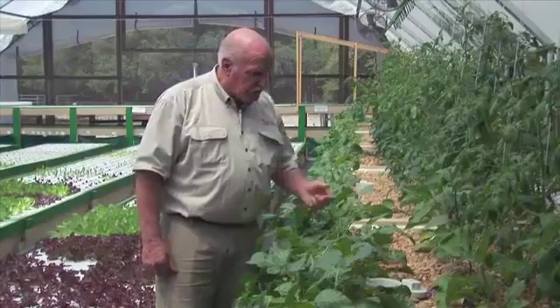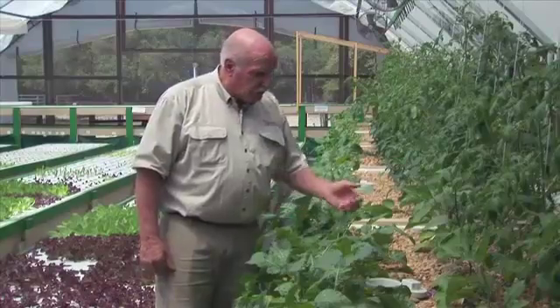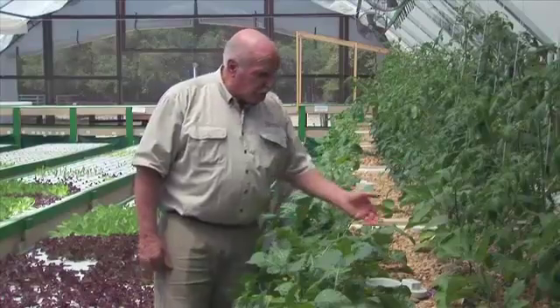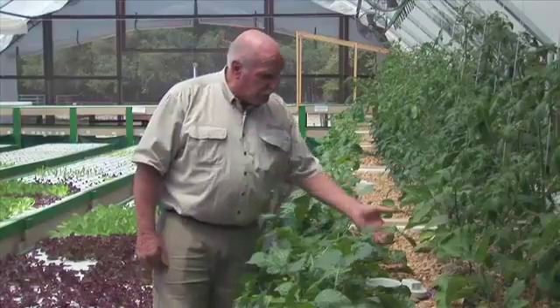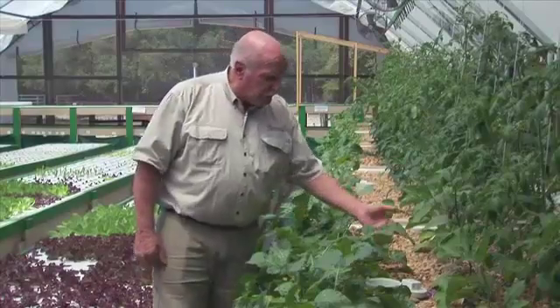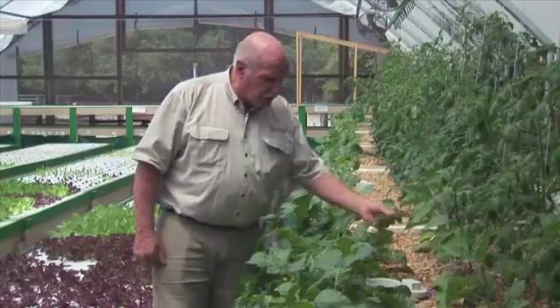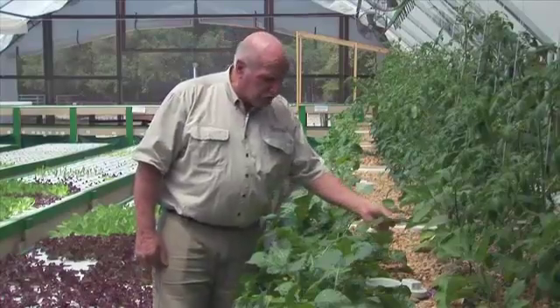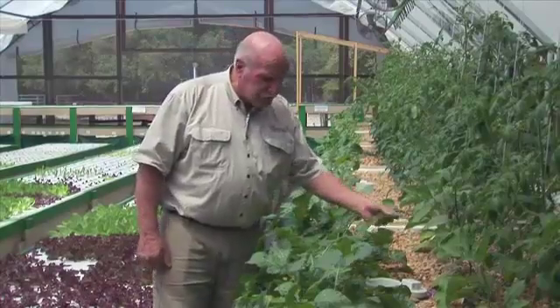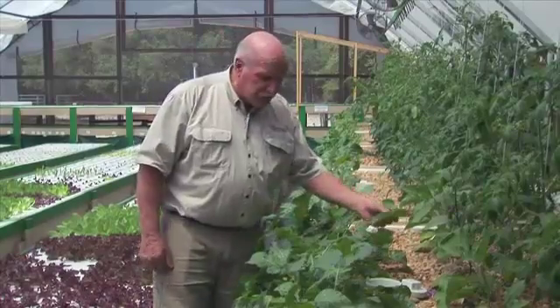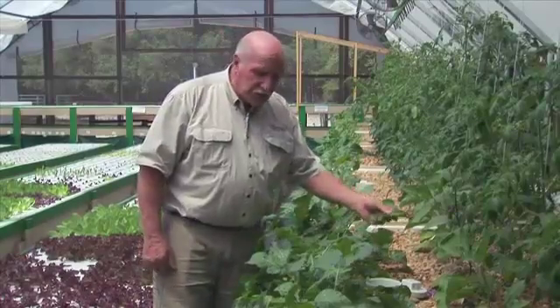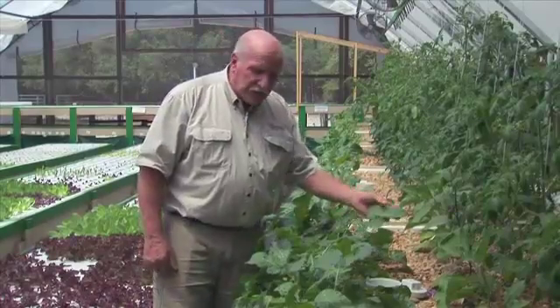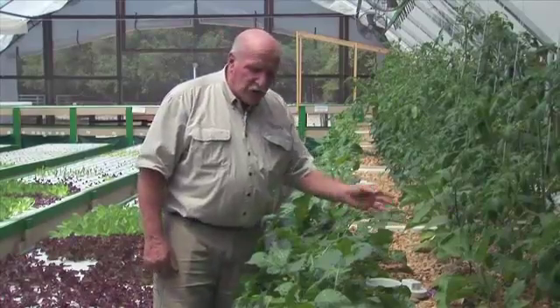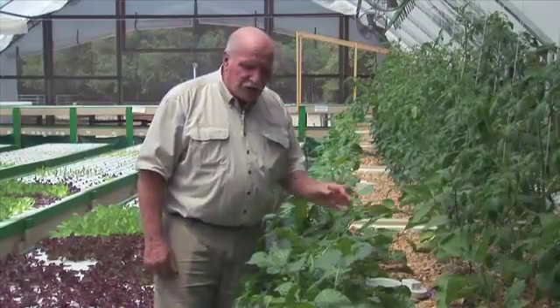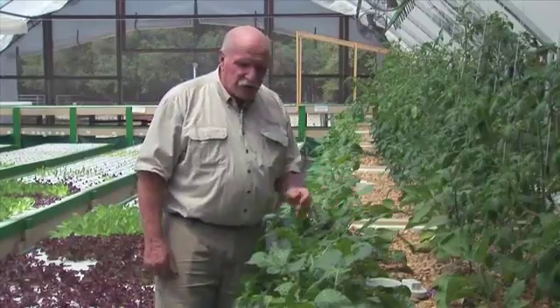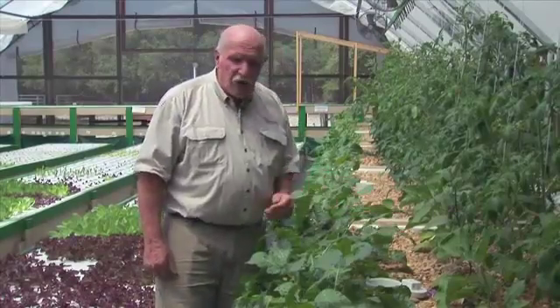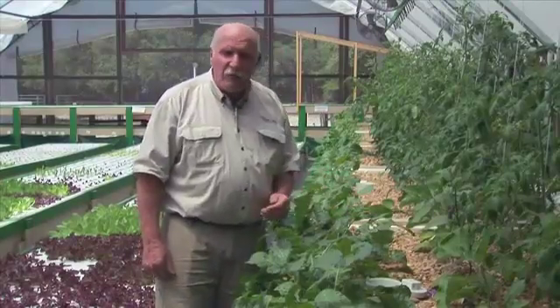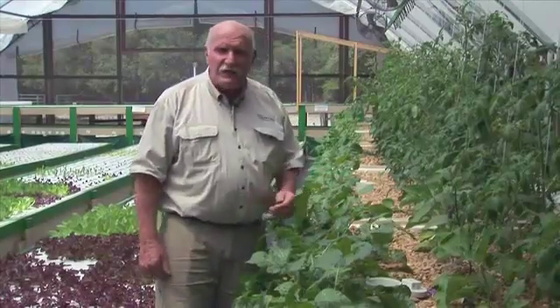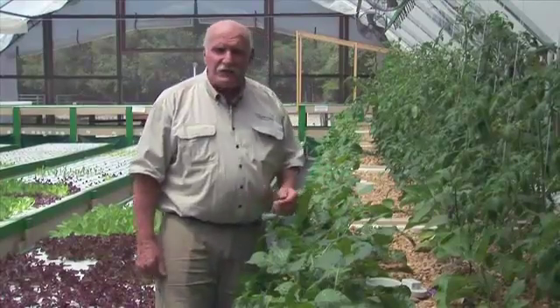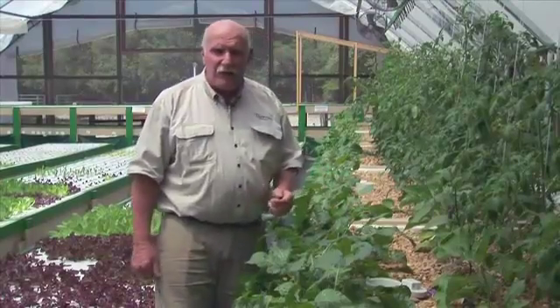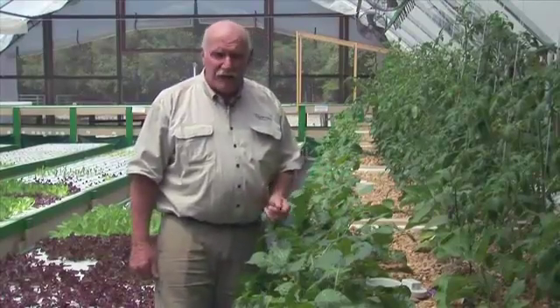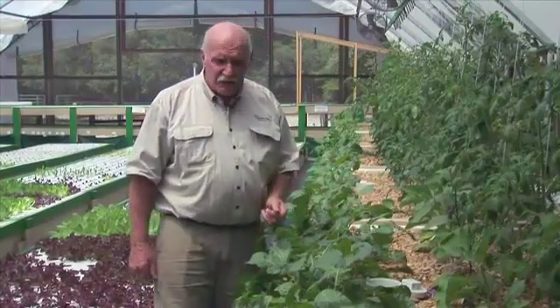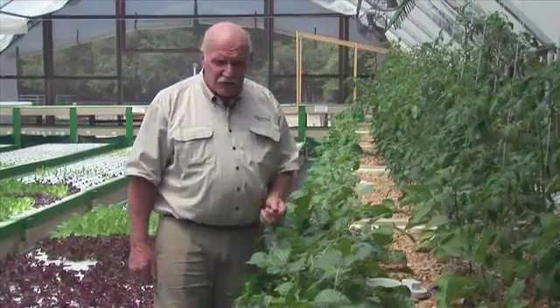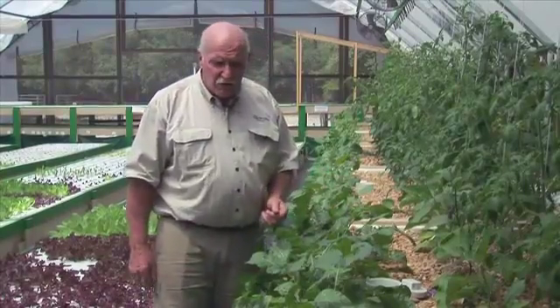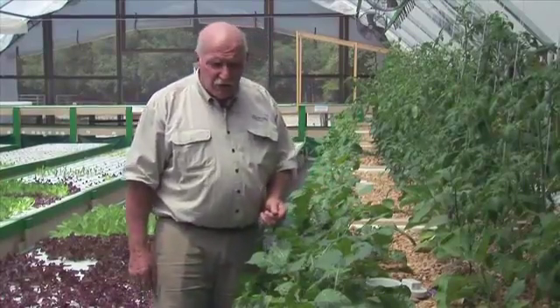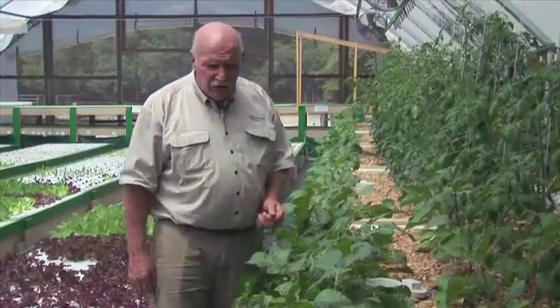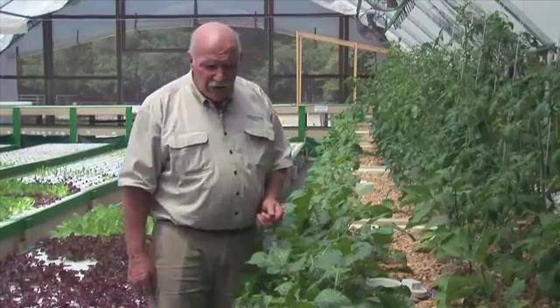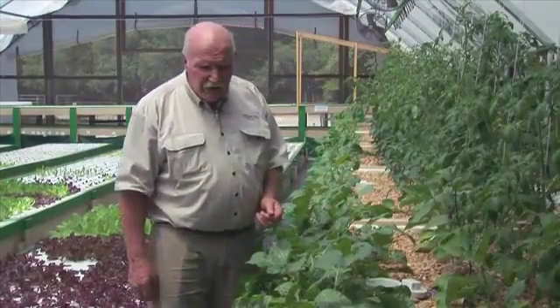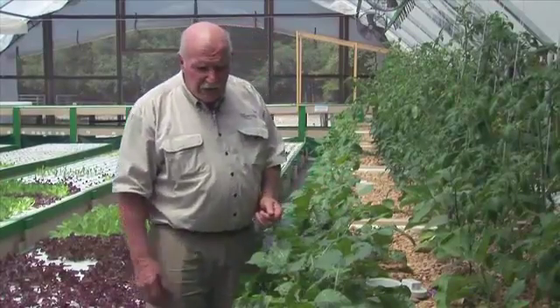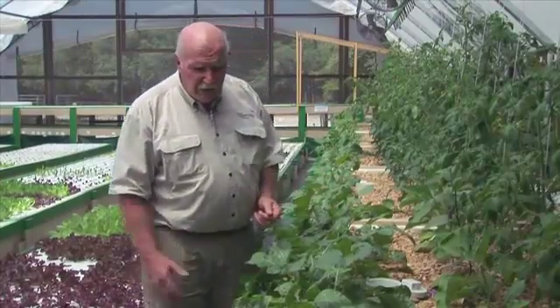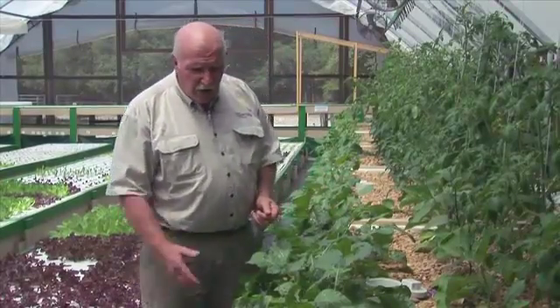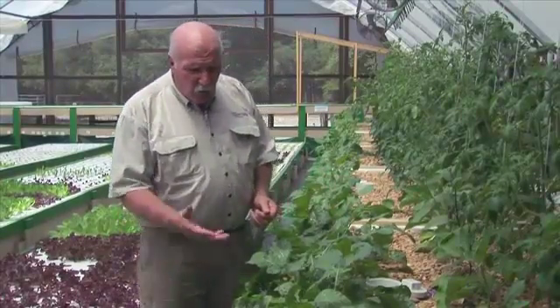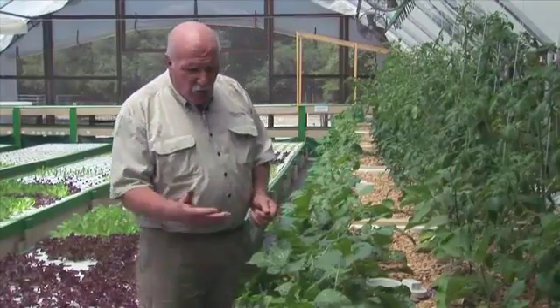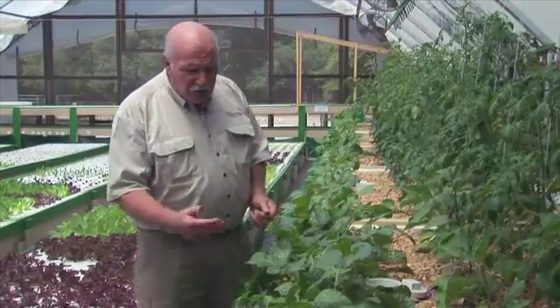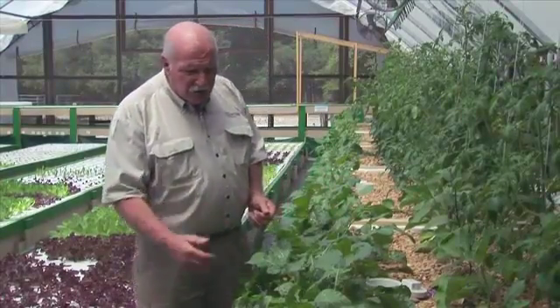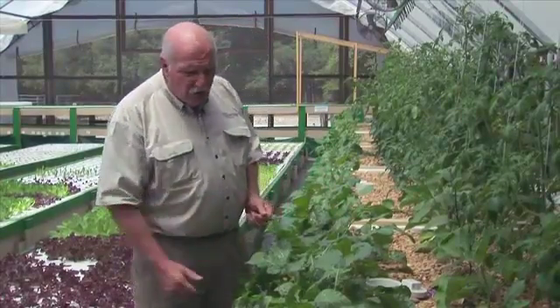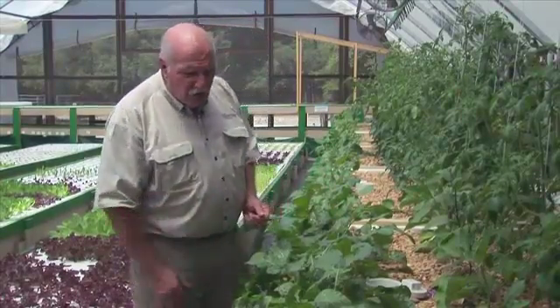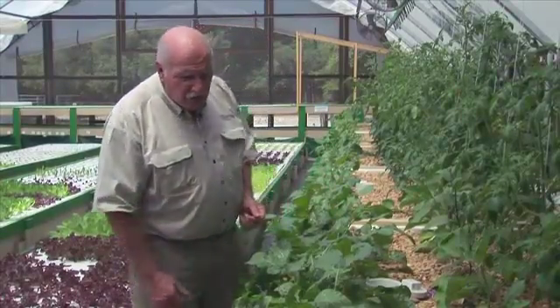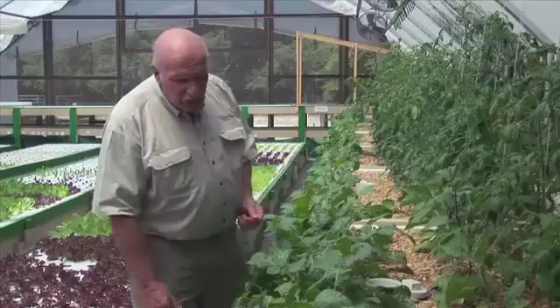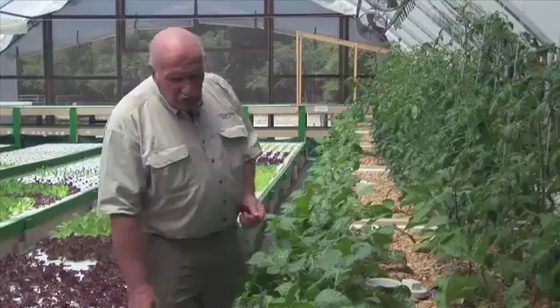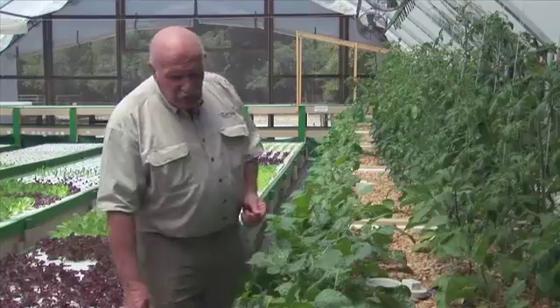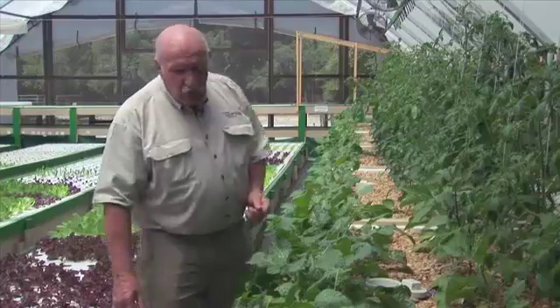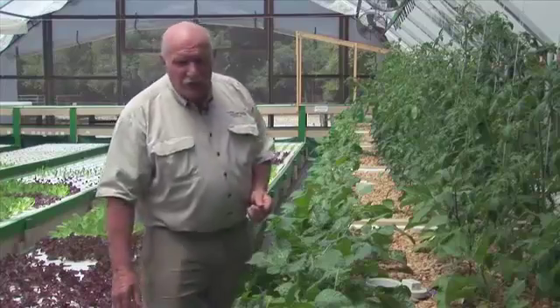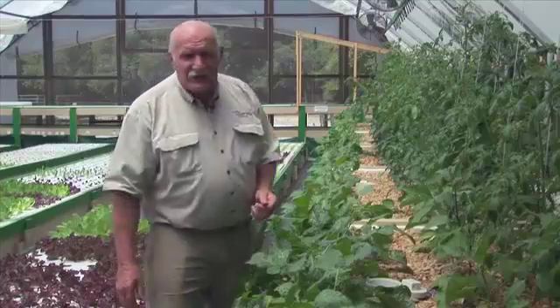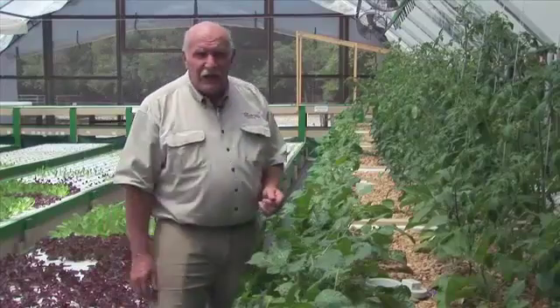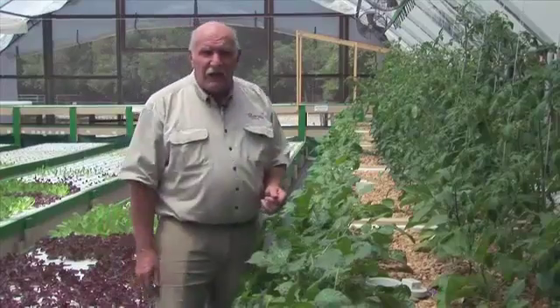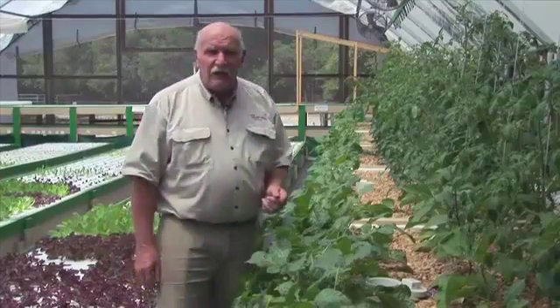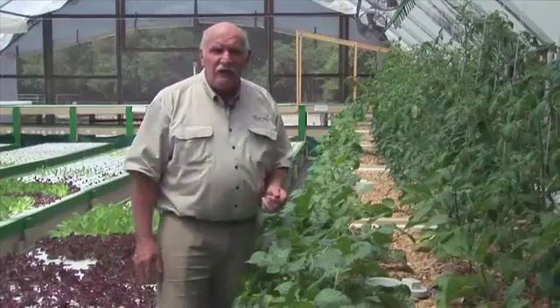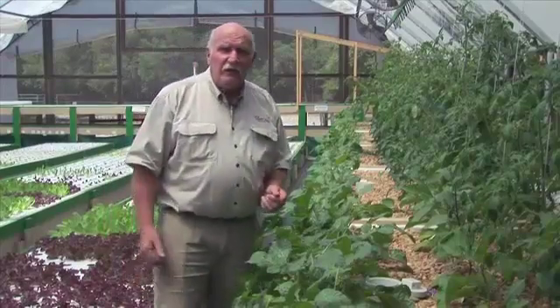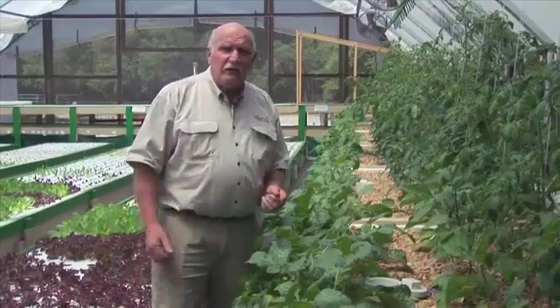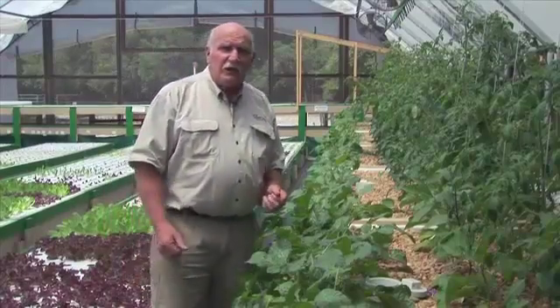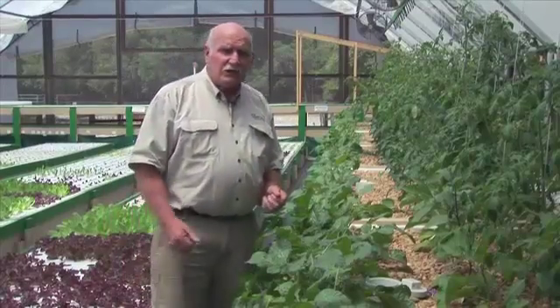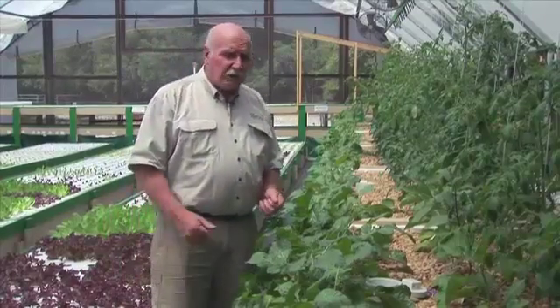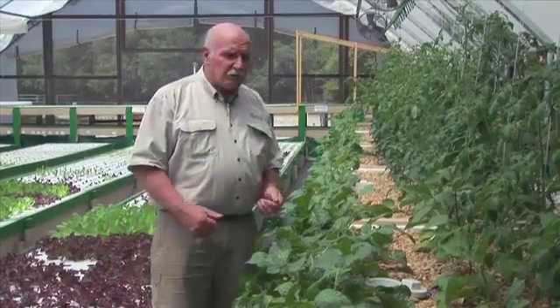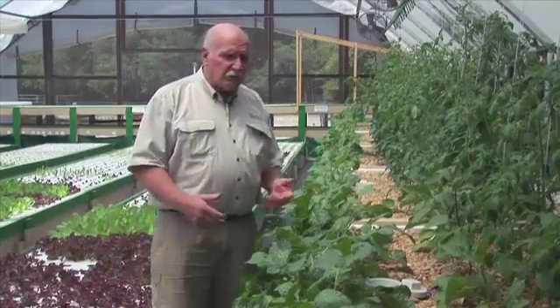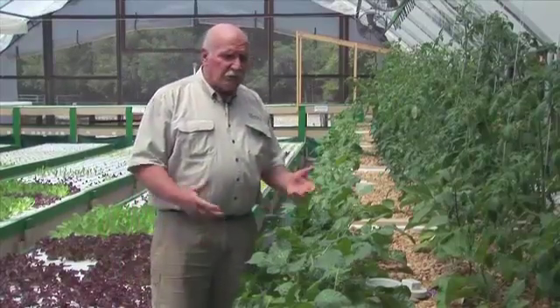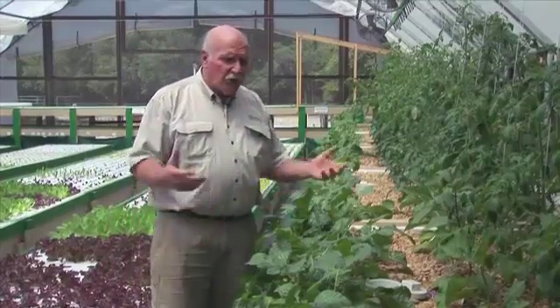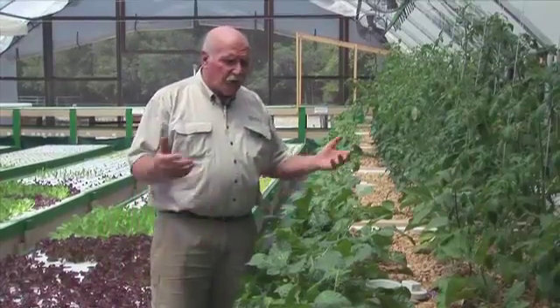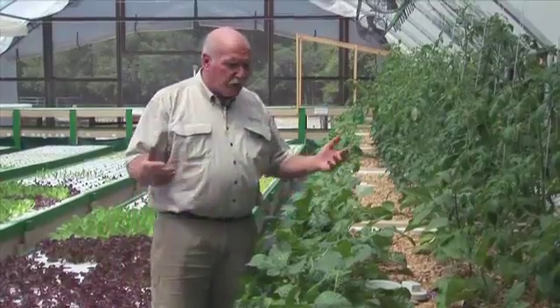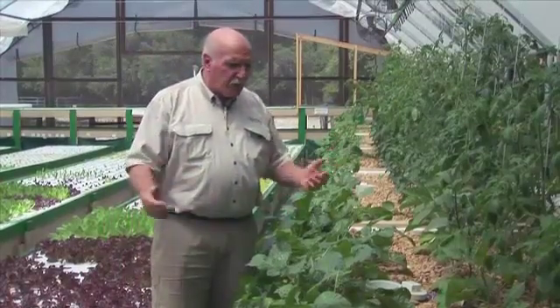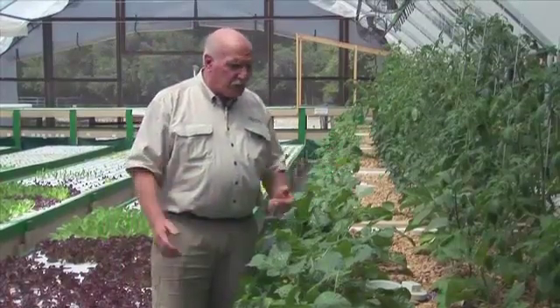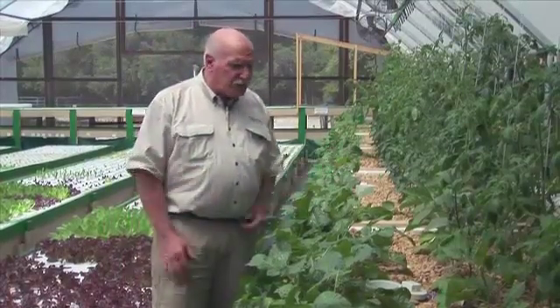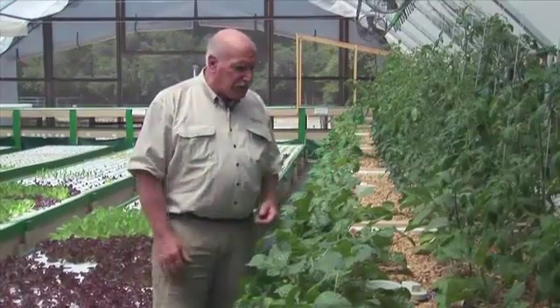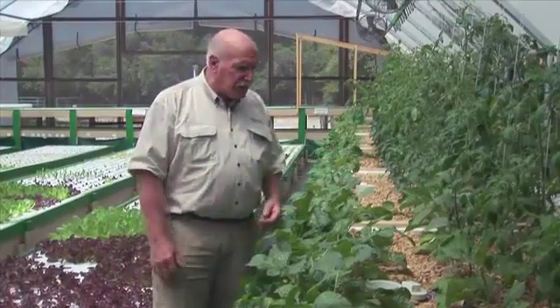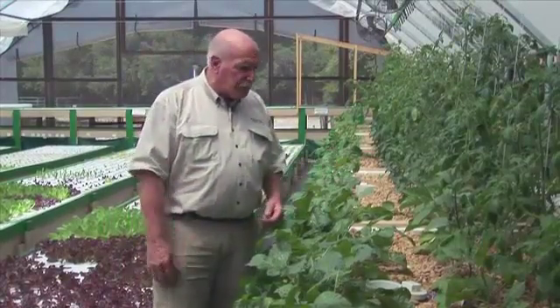We've even got some really nice robust radishes growing here — a white style — which once again their chefs will find very good to get.